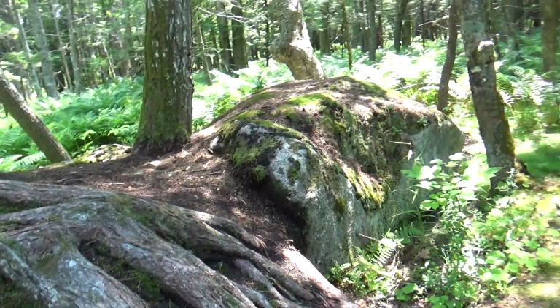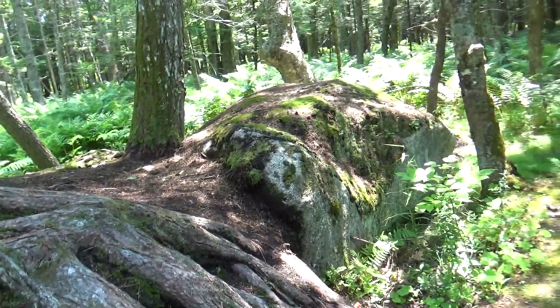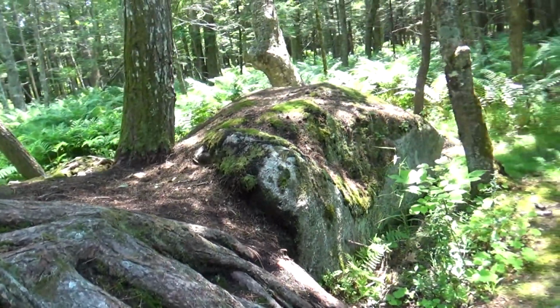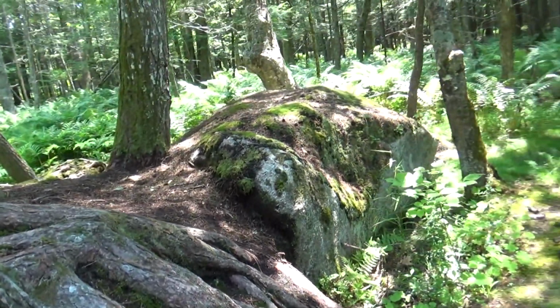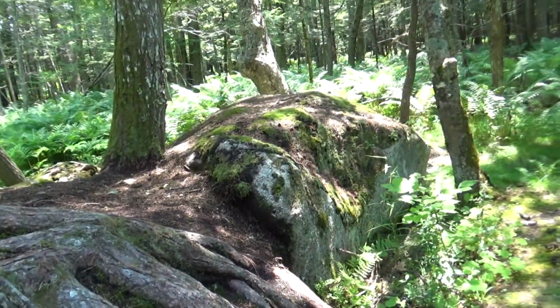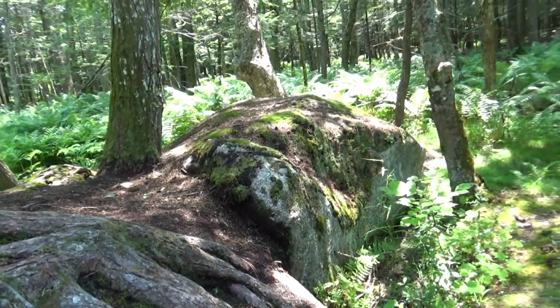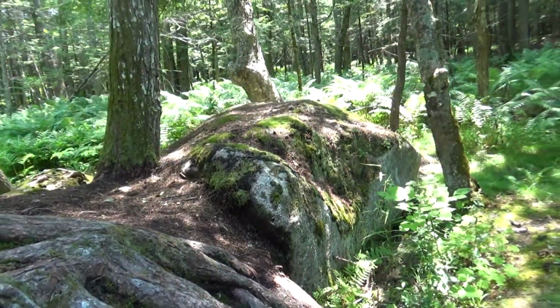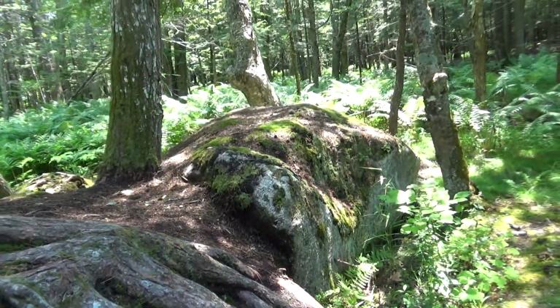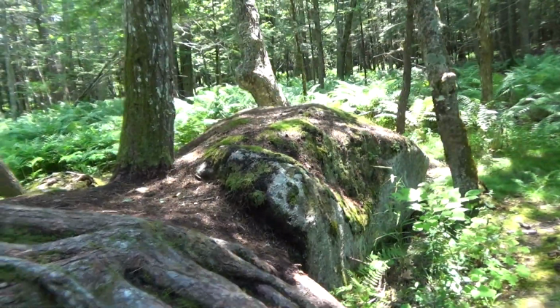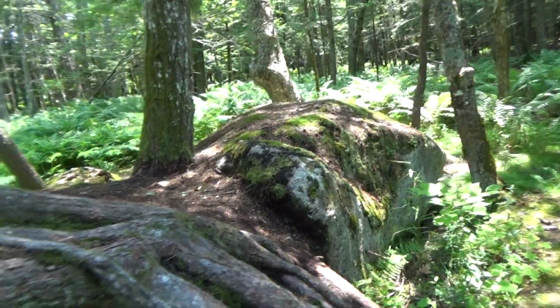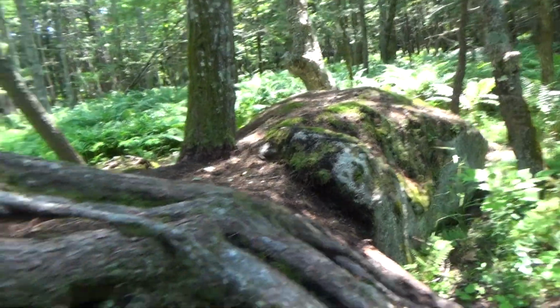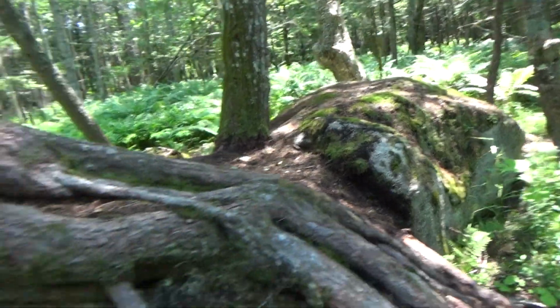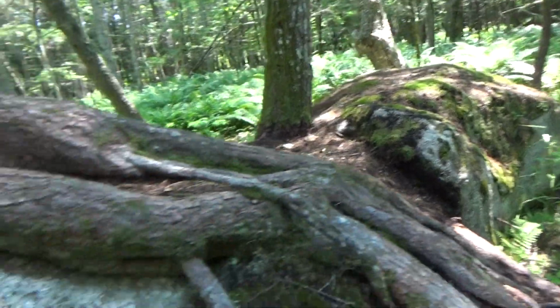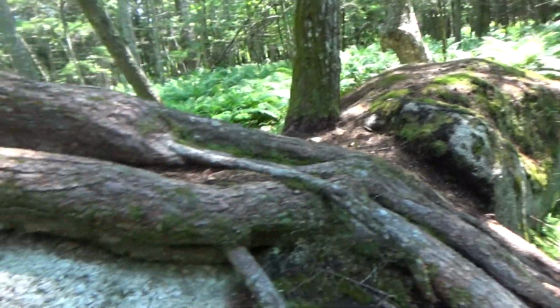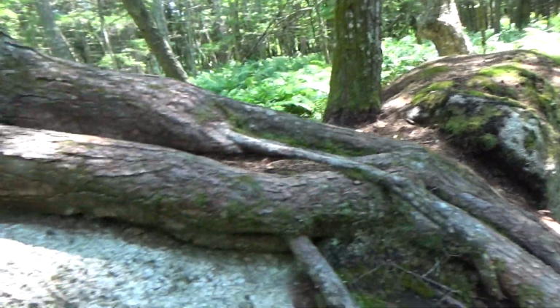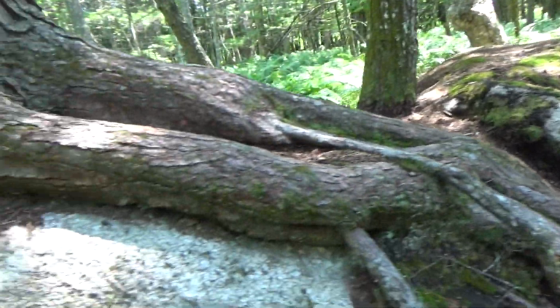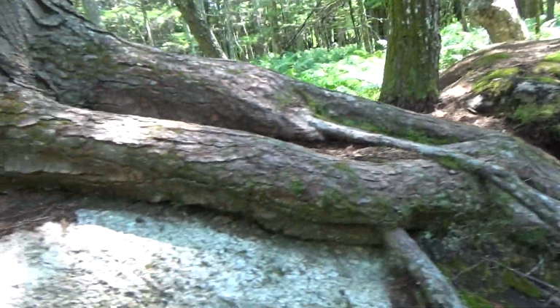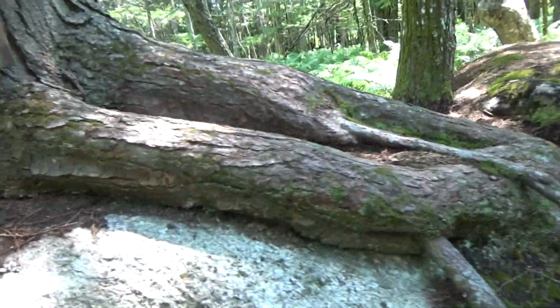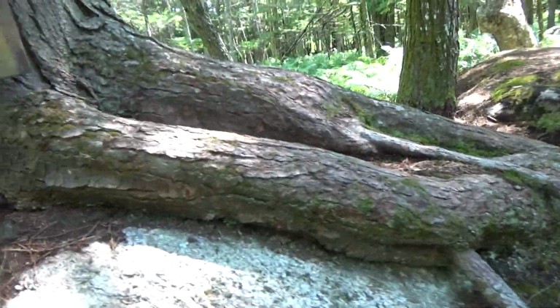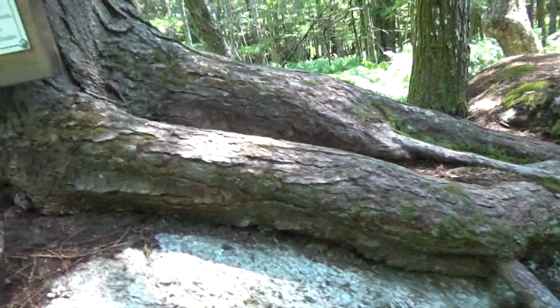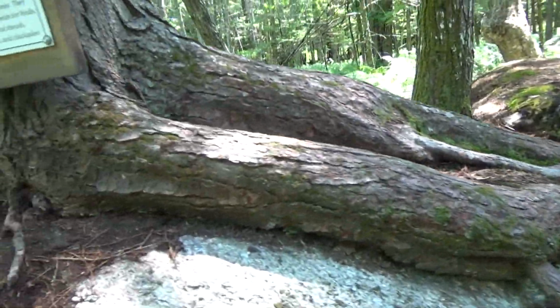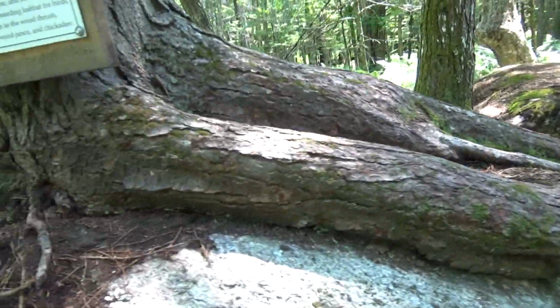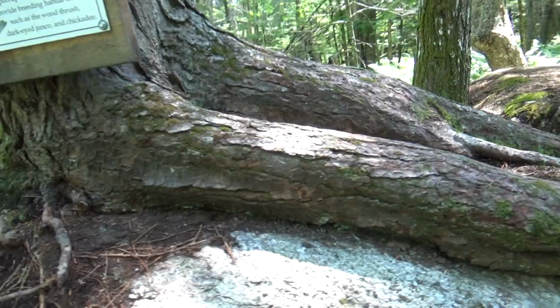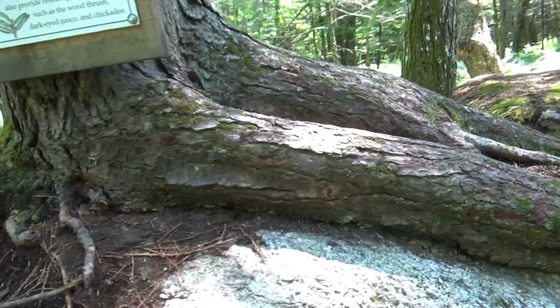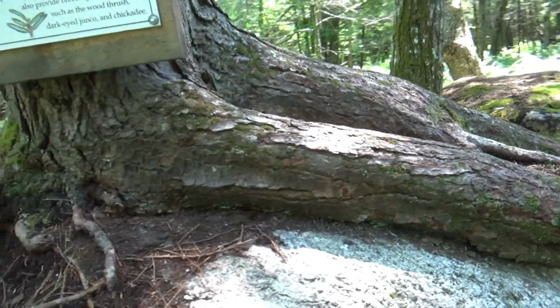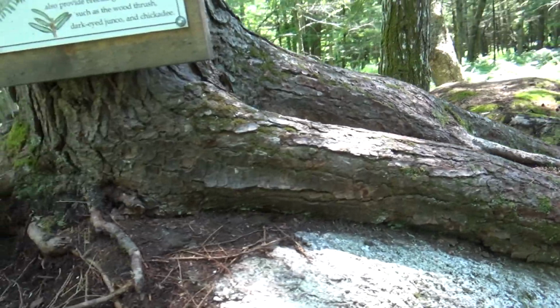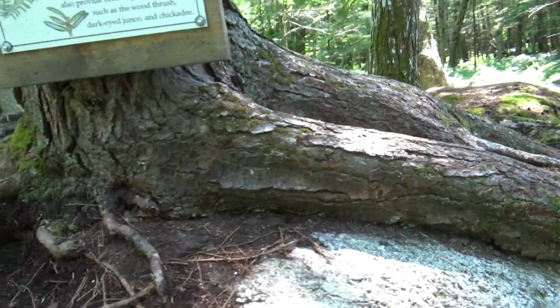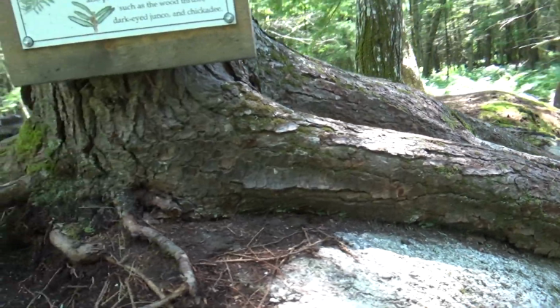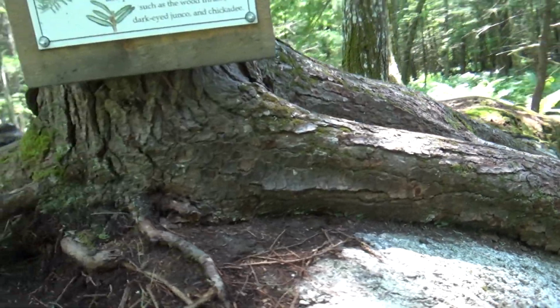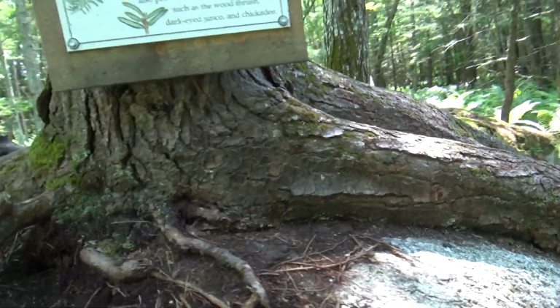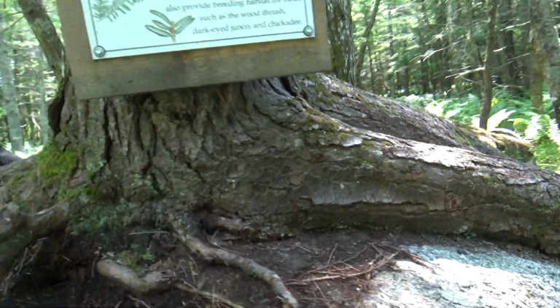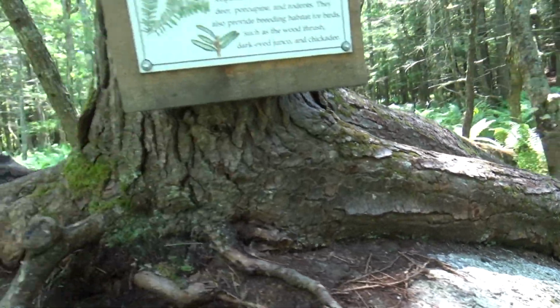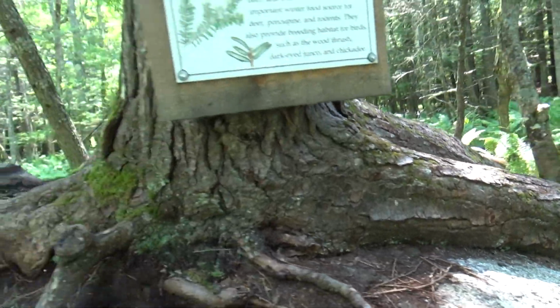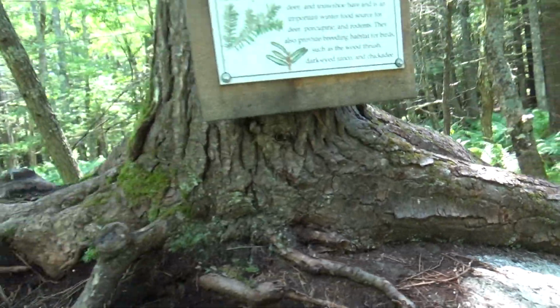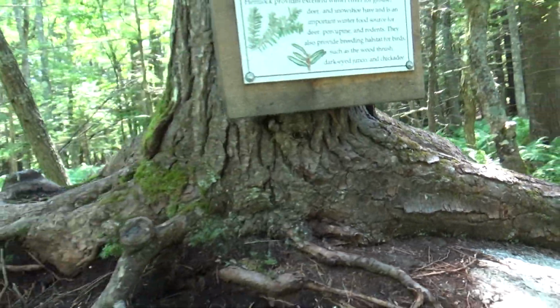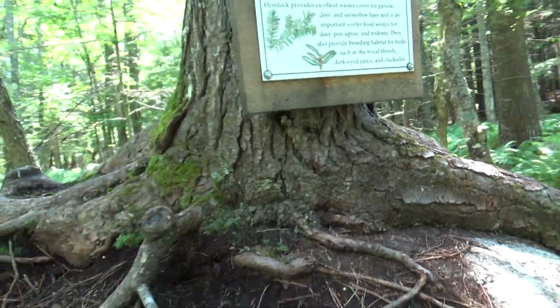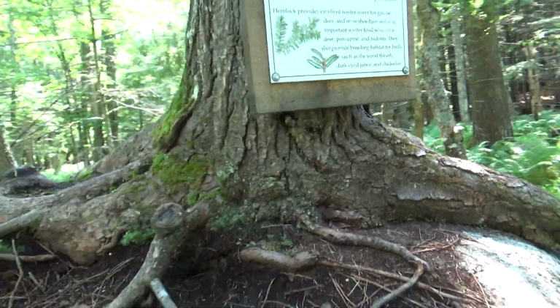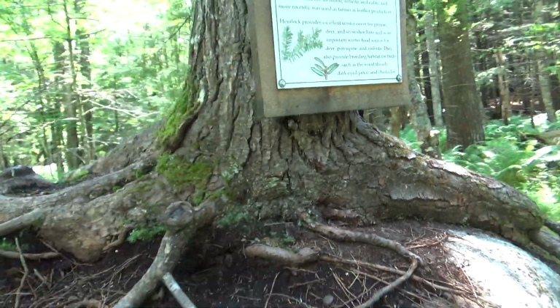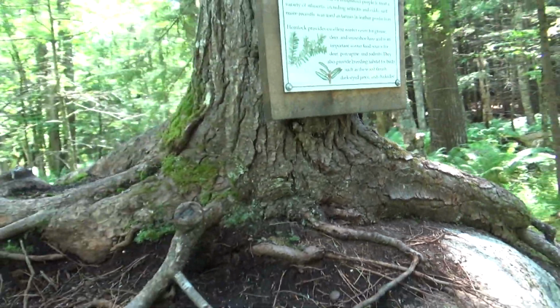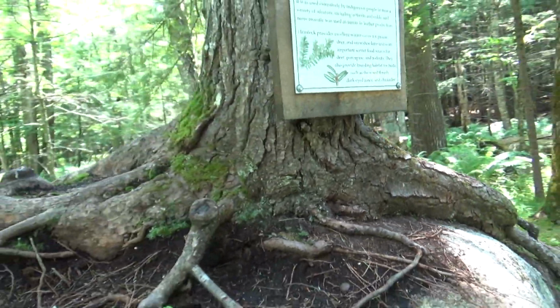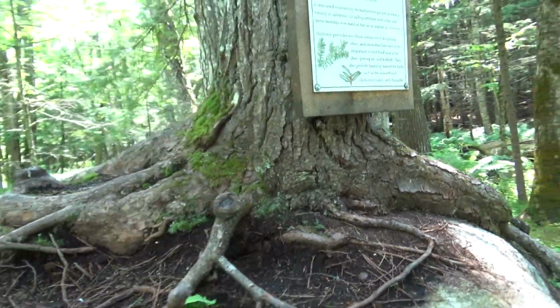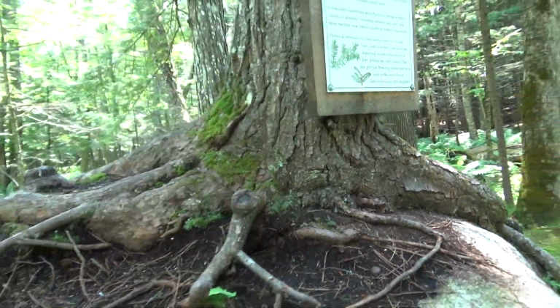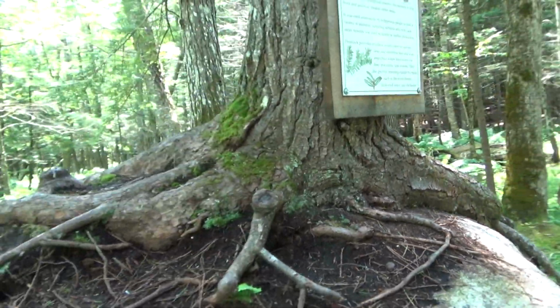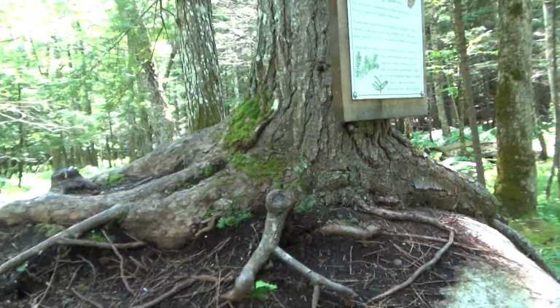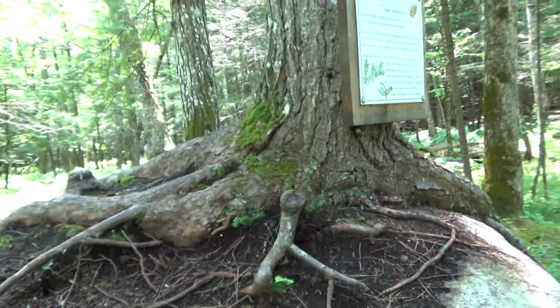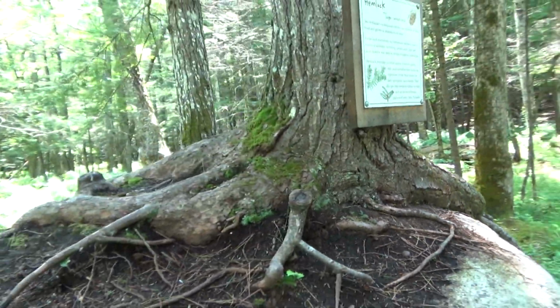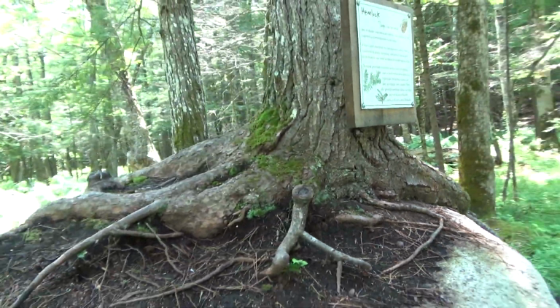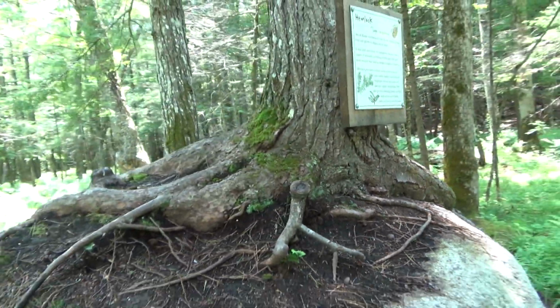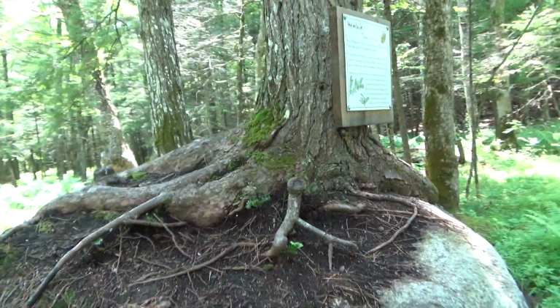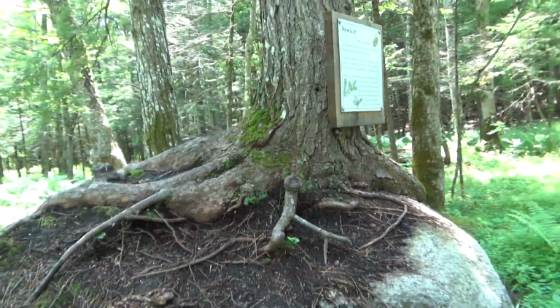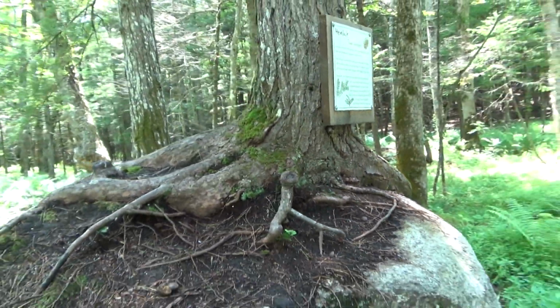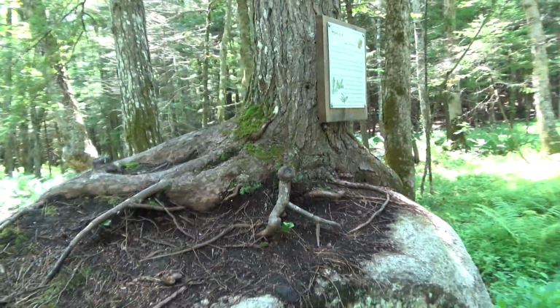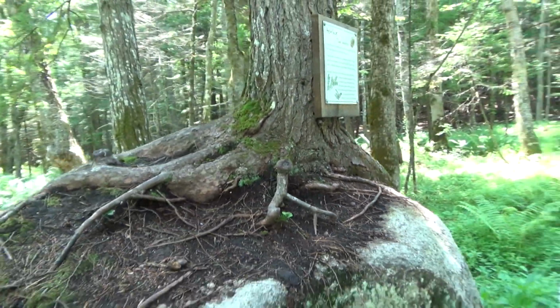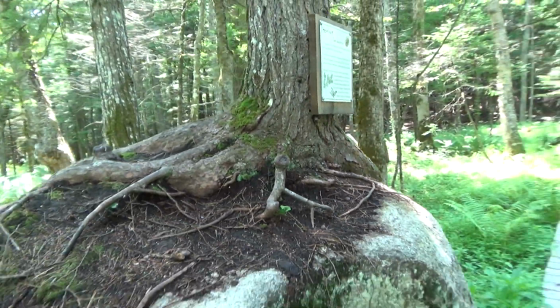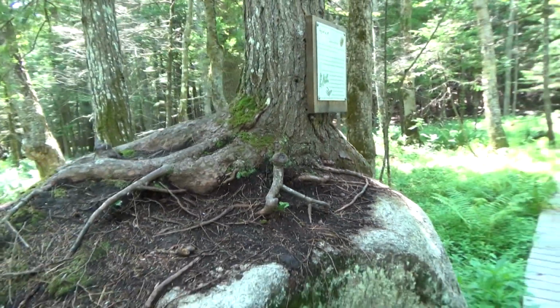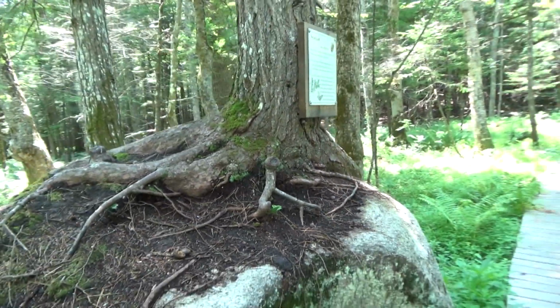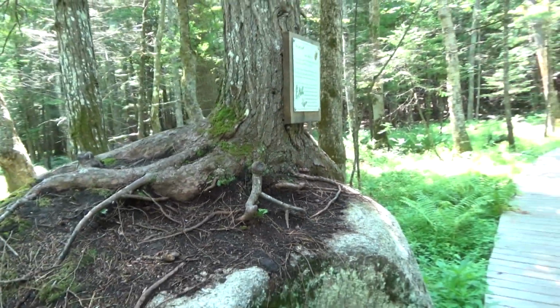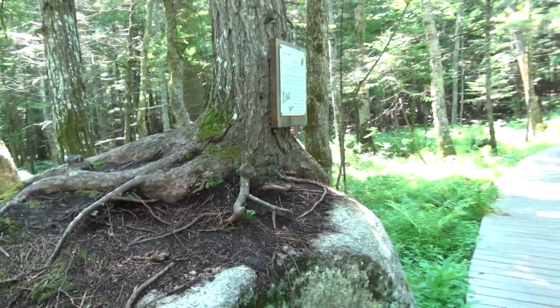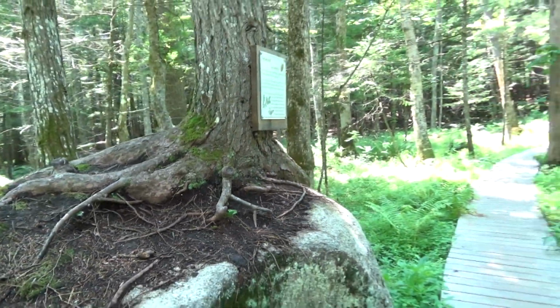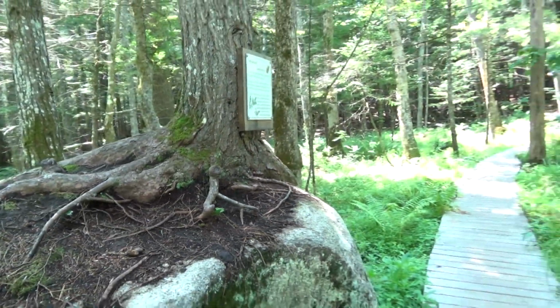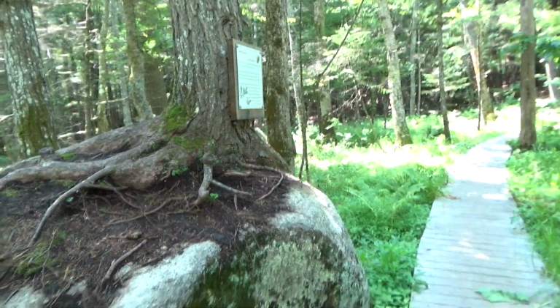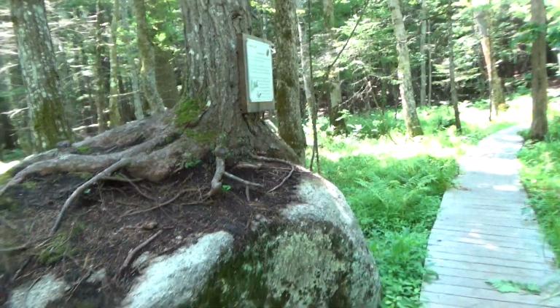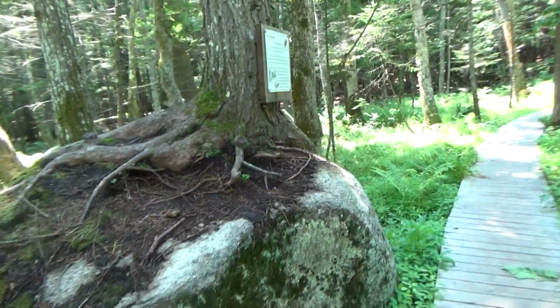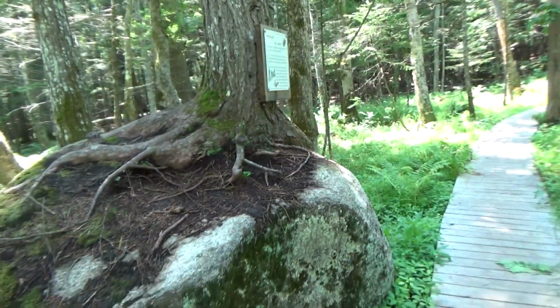You got another tree over there. It's growing on the other side of this rock. So cool.